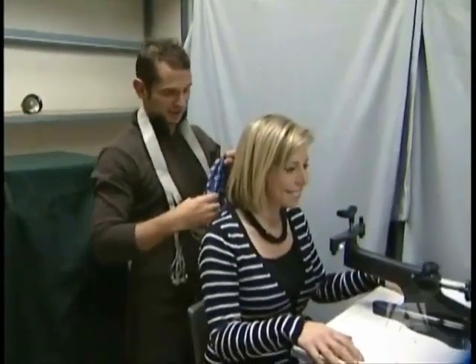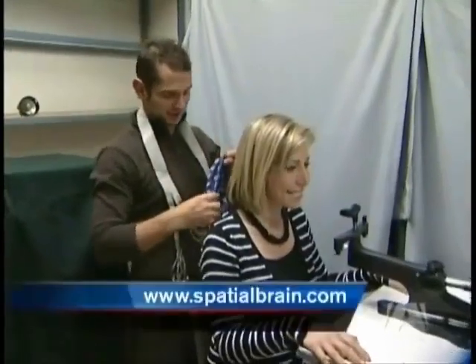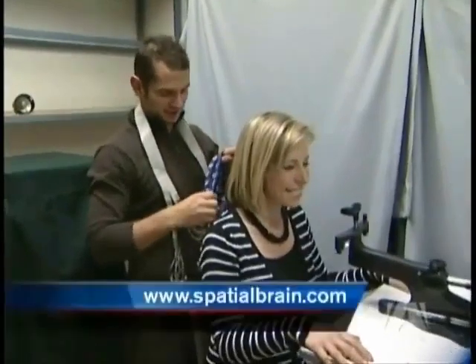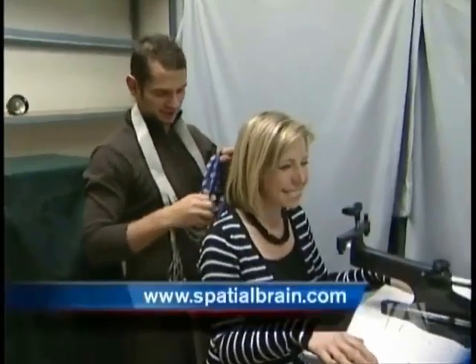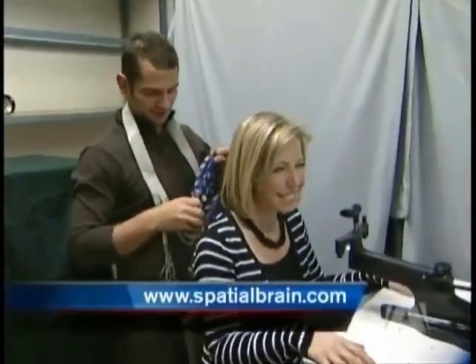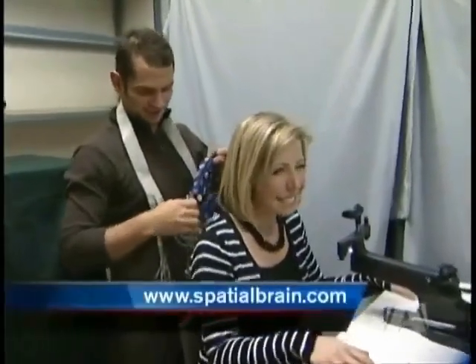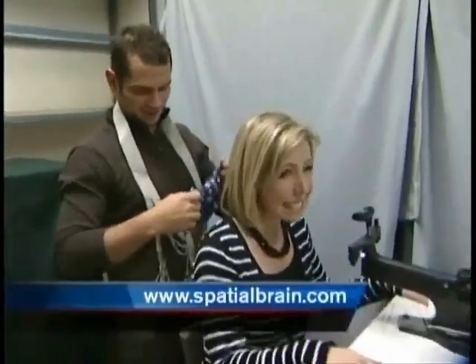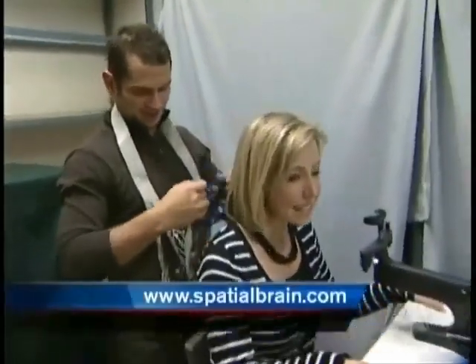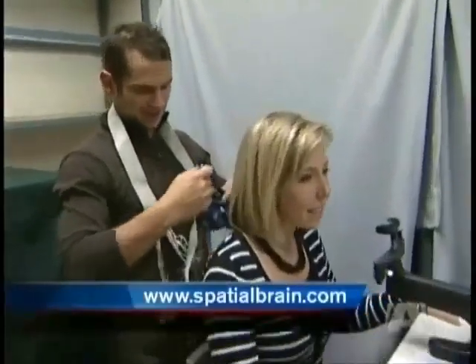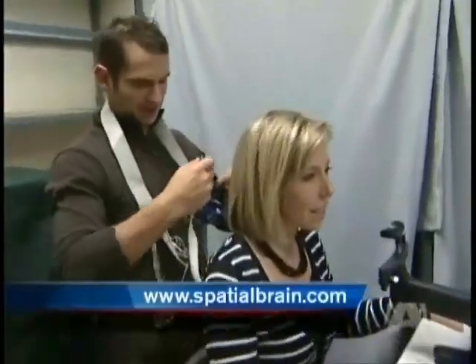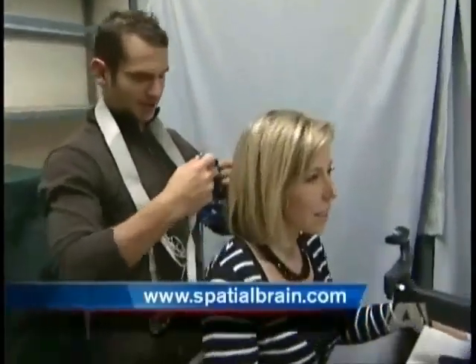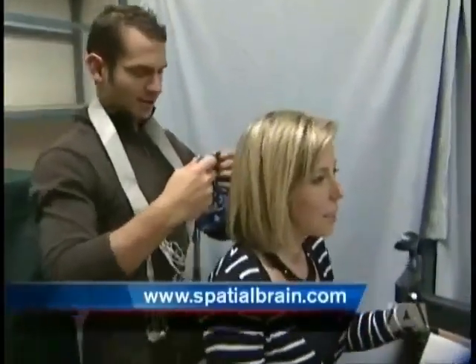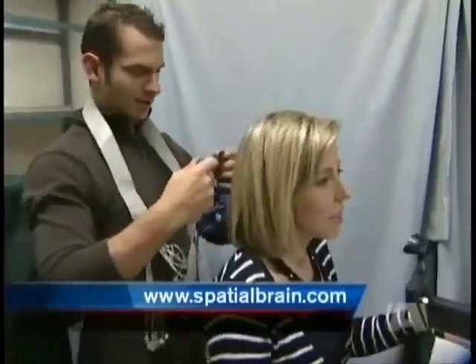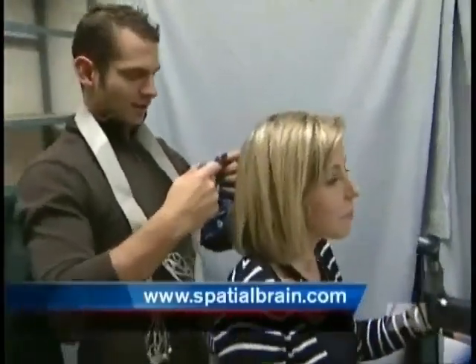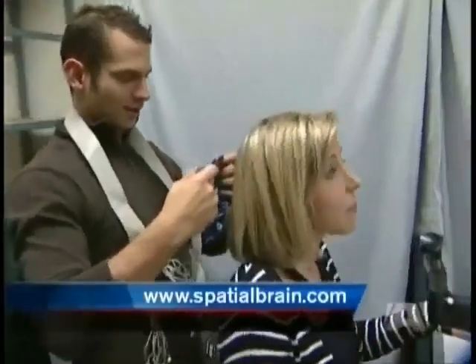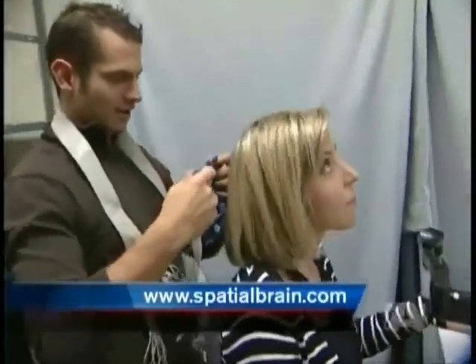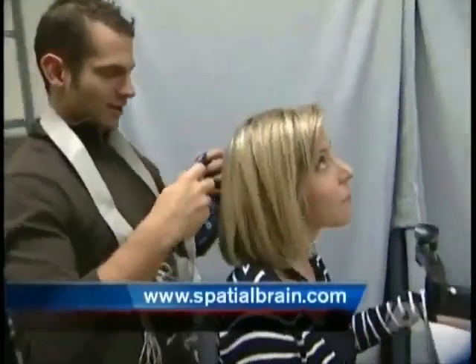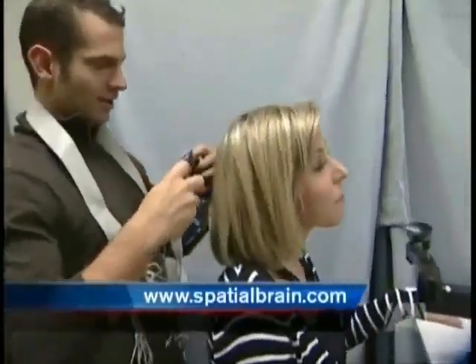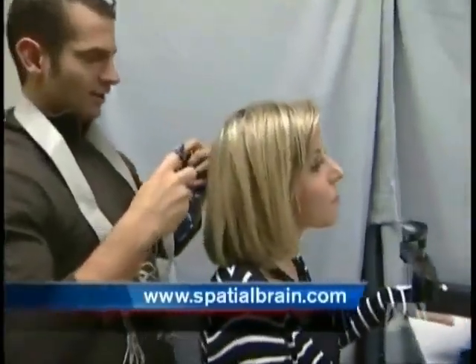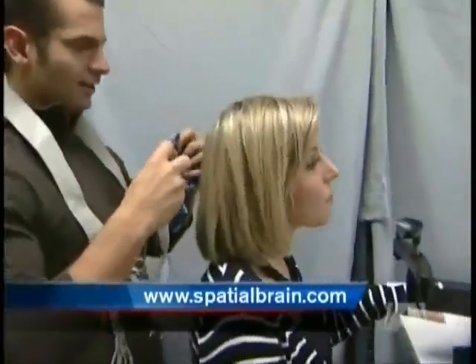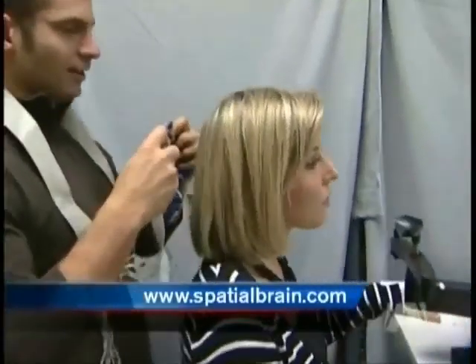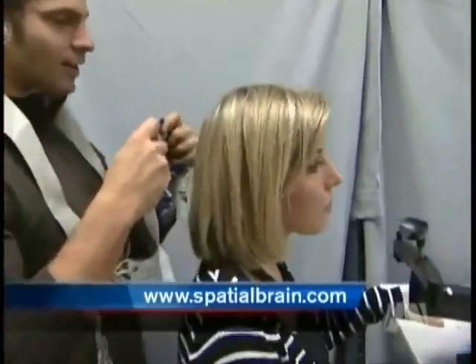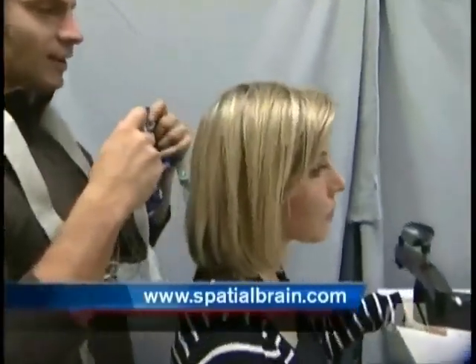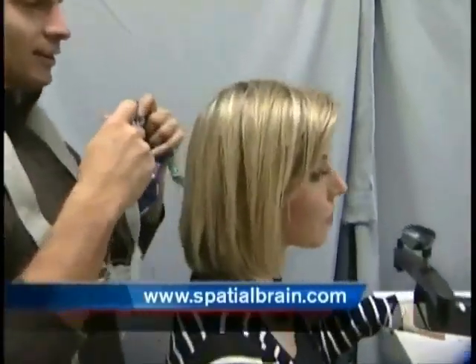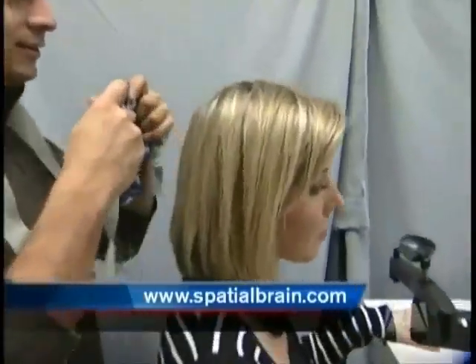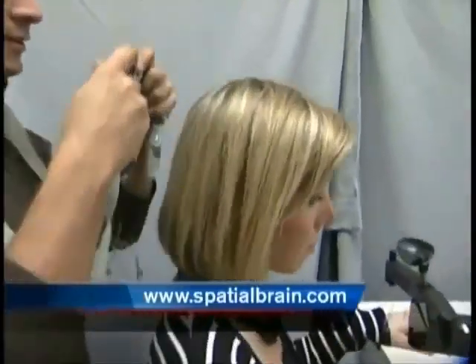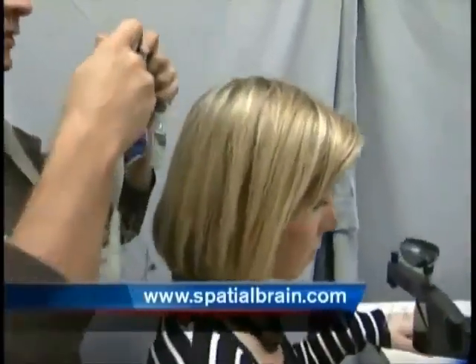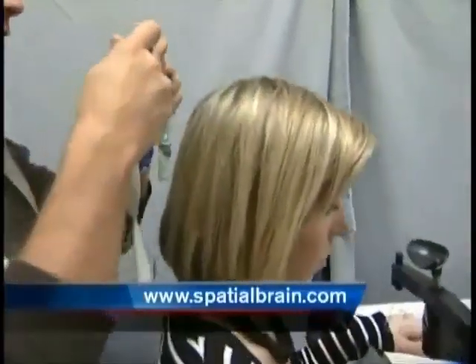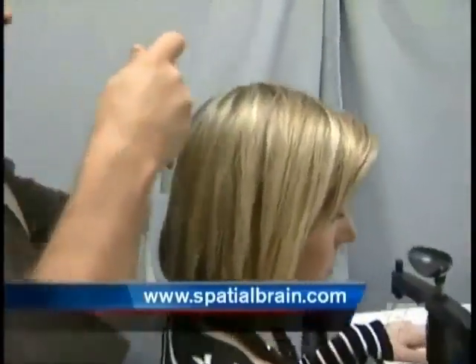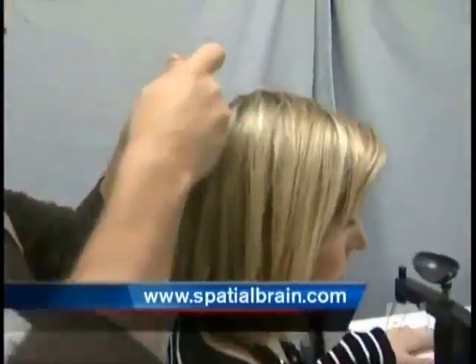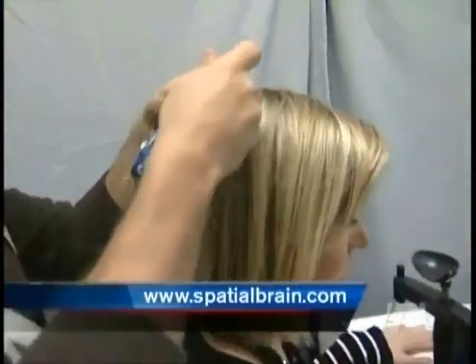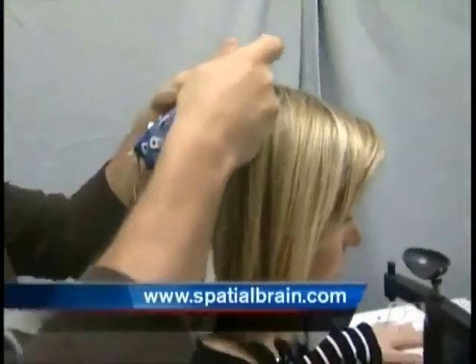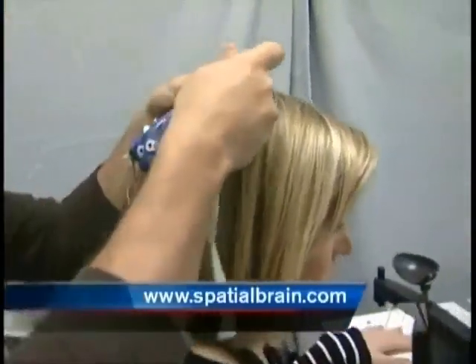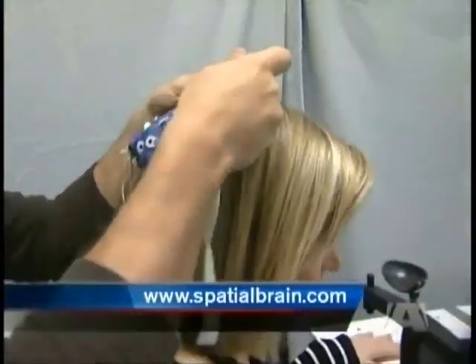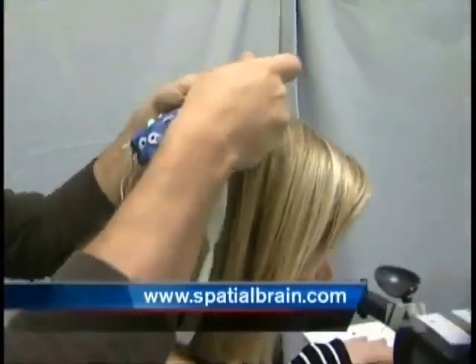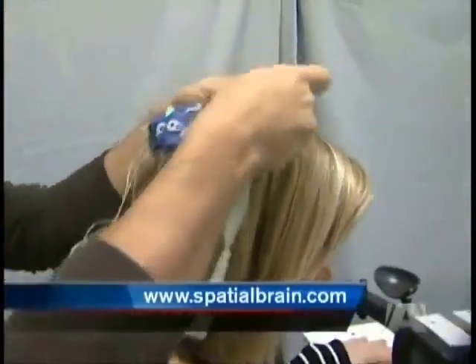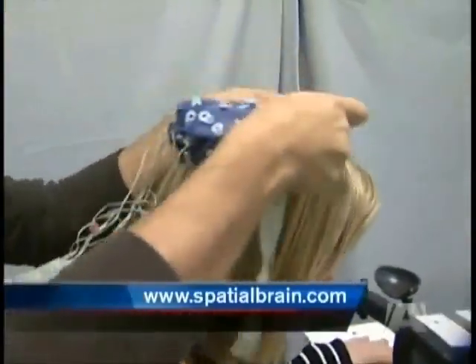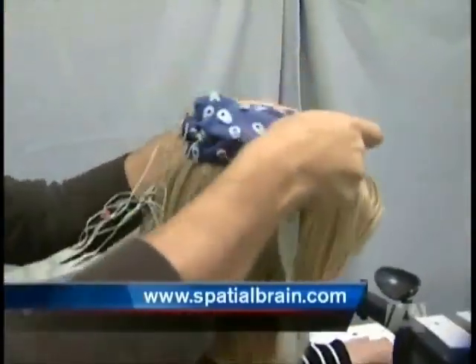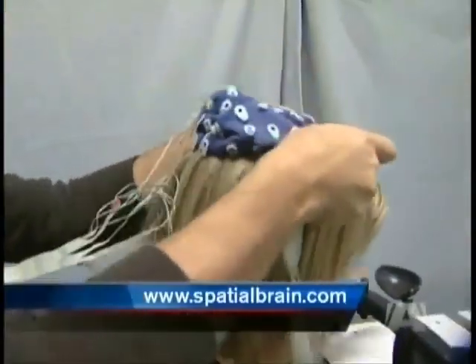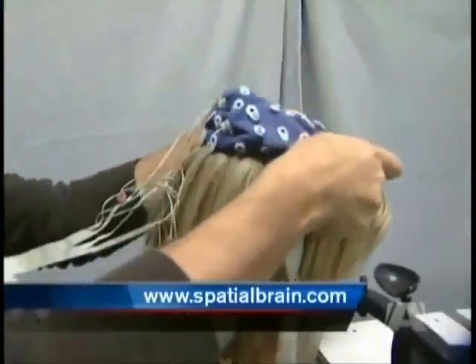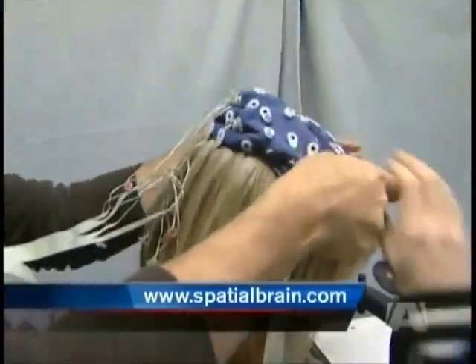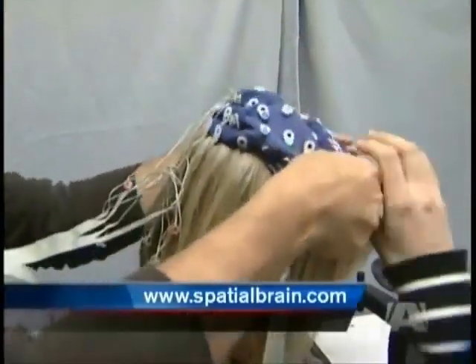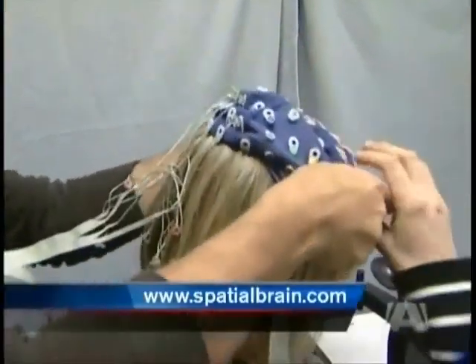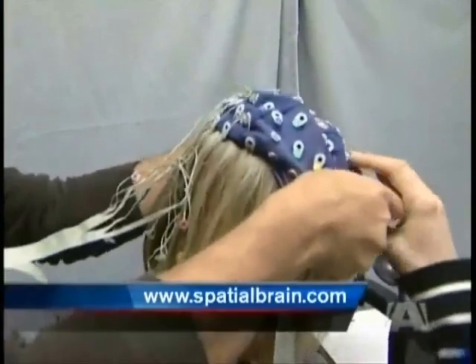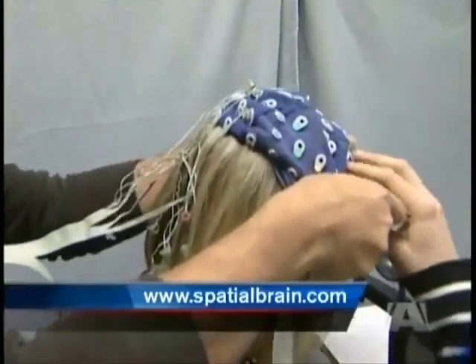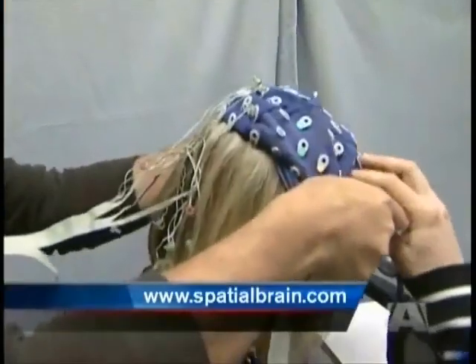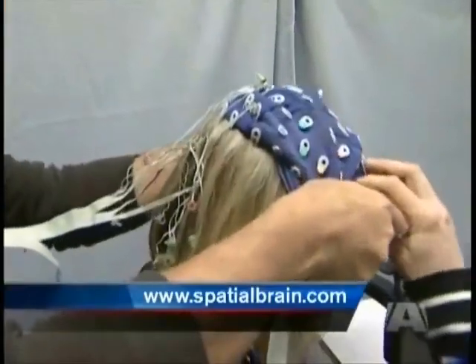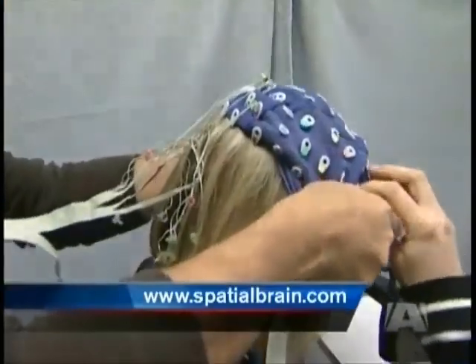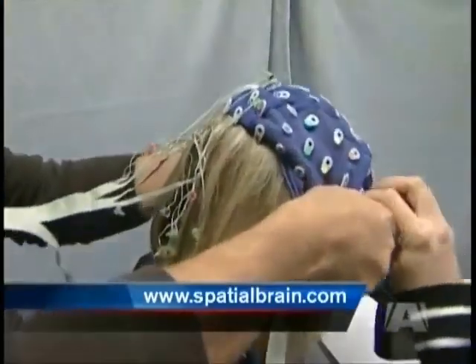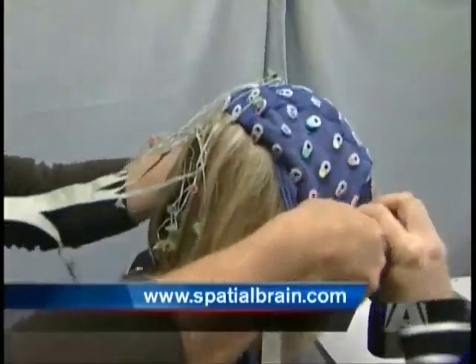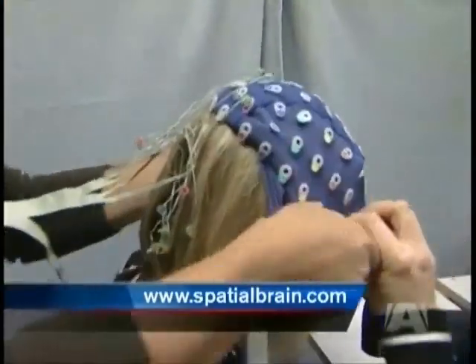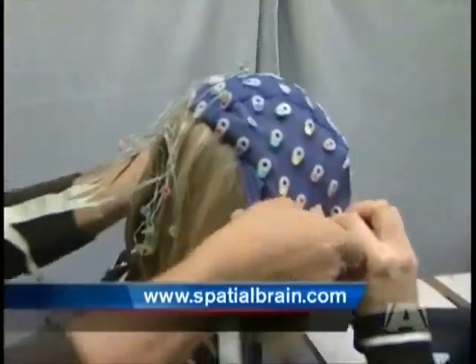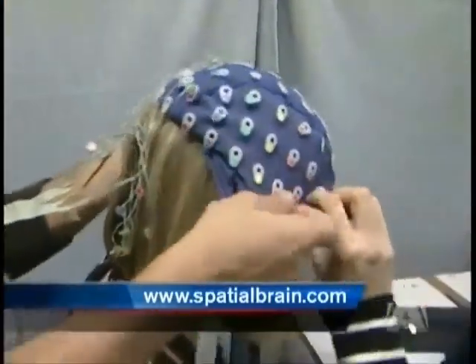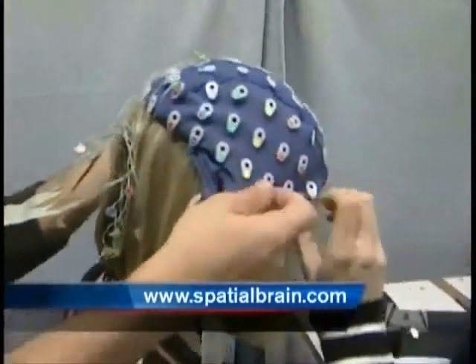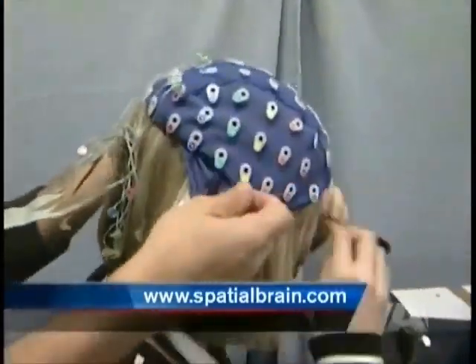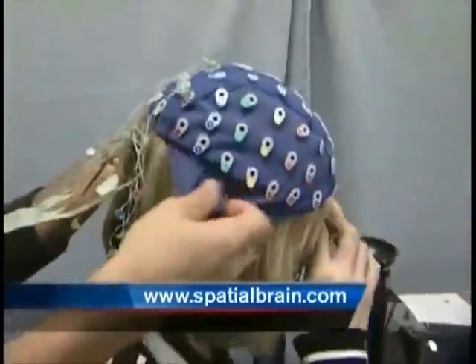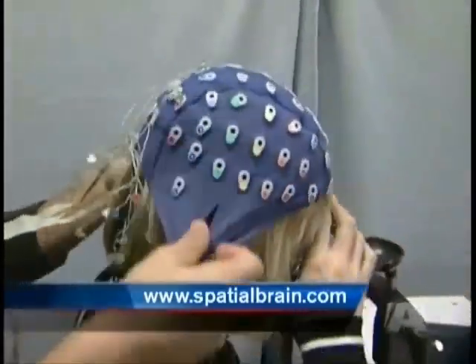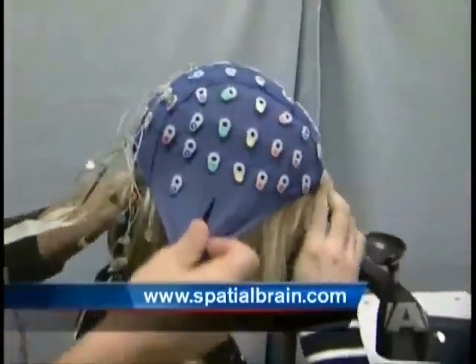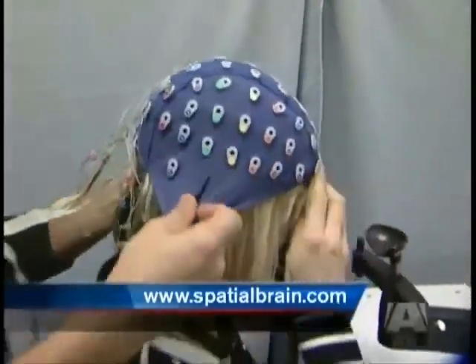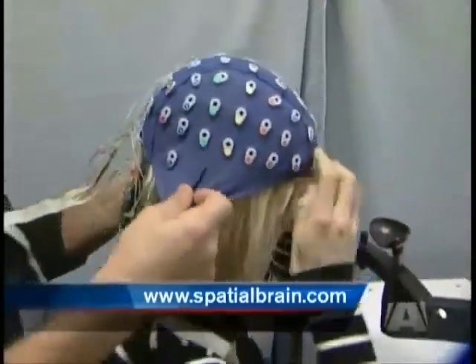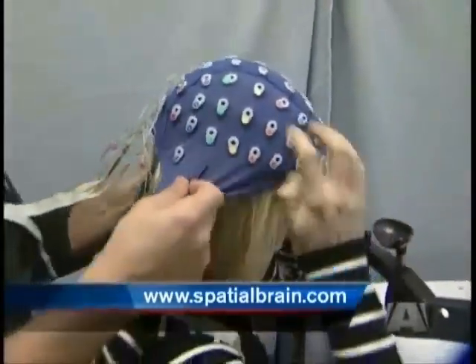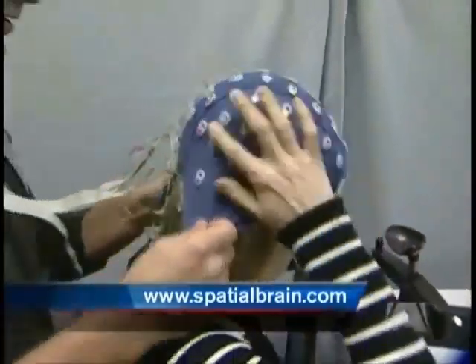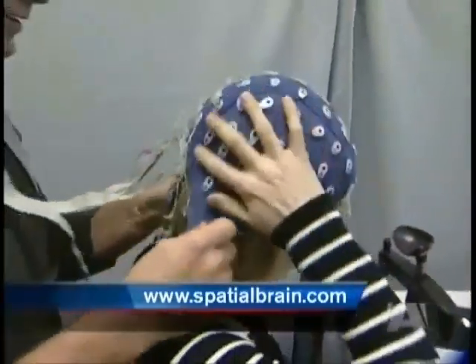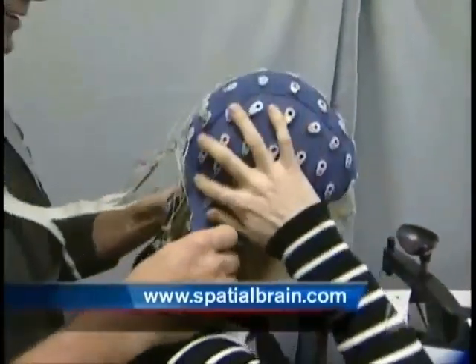For more information, visit spatialbrain.com. At the University of Victoria, Maggie Cox, A News.